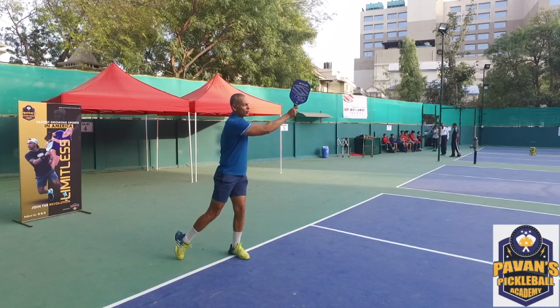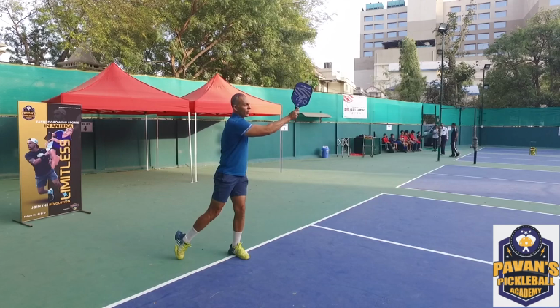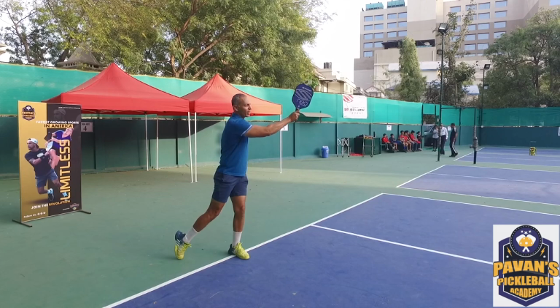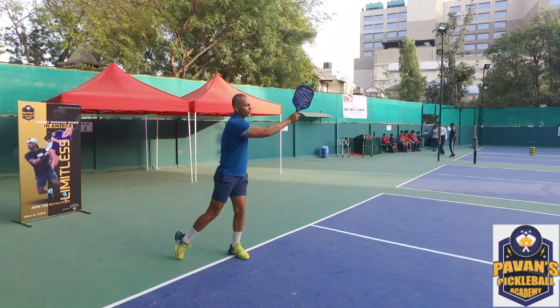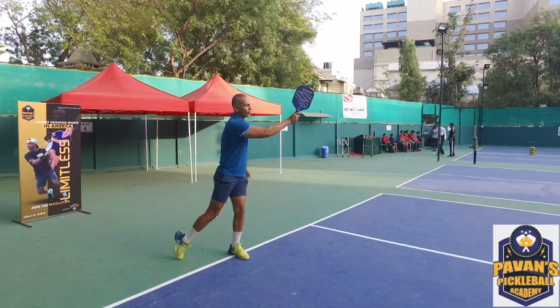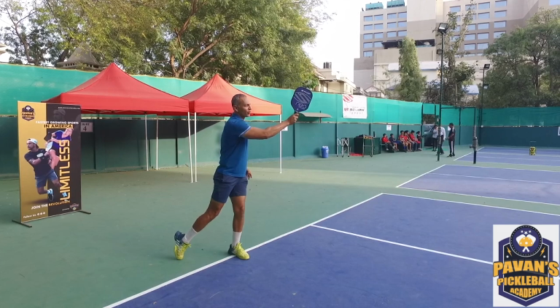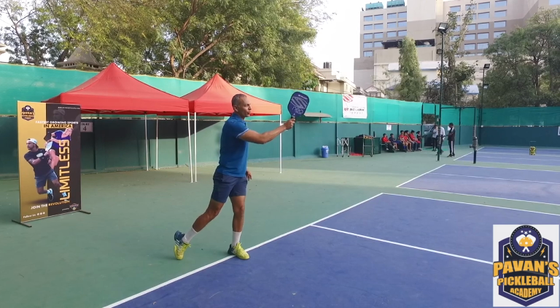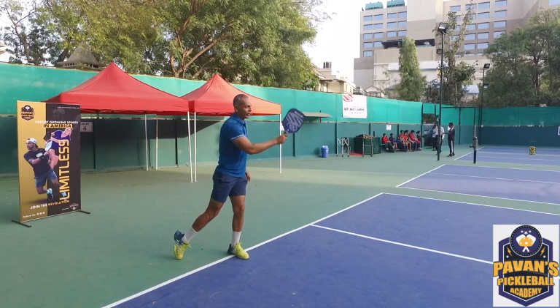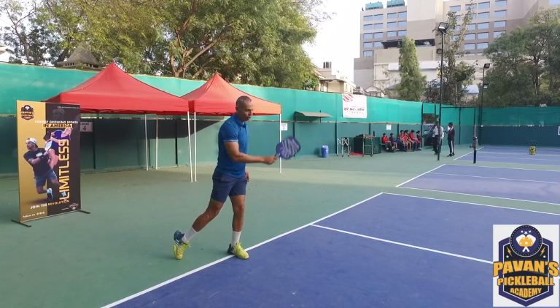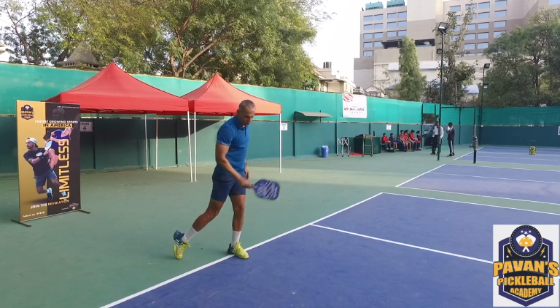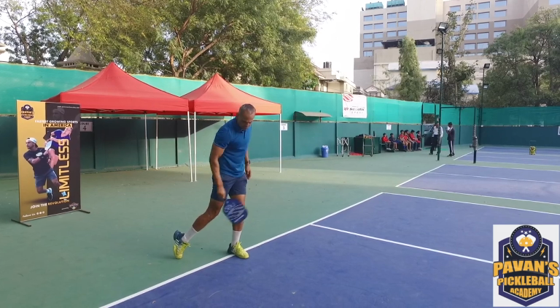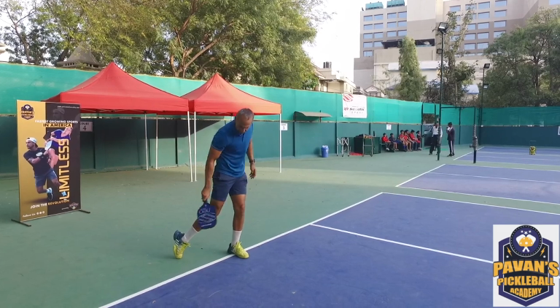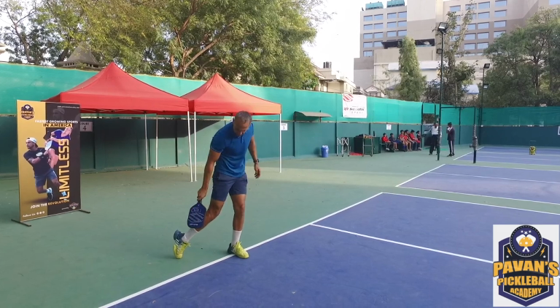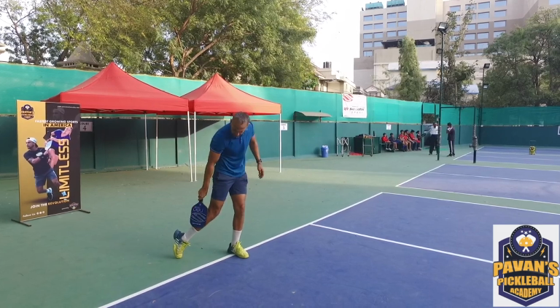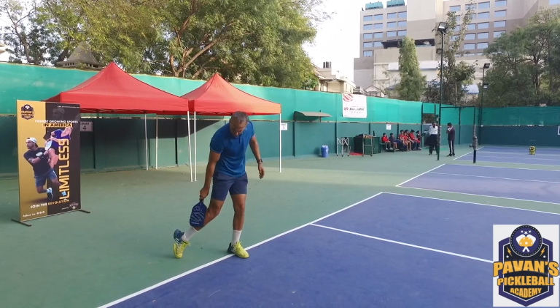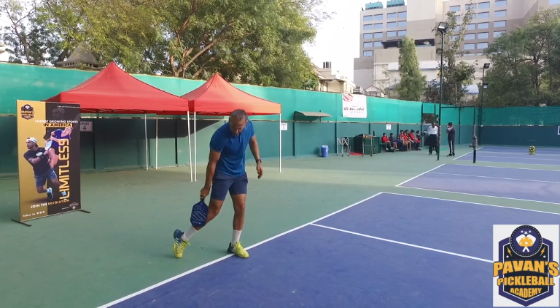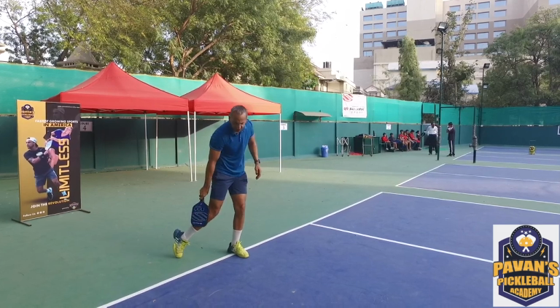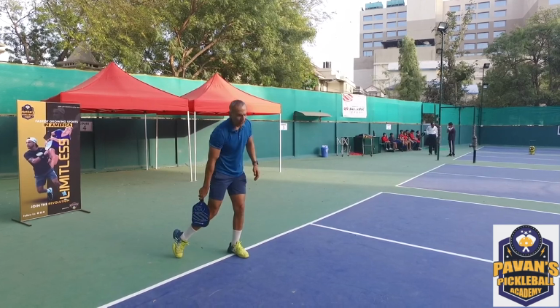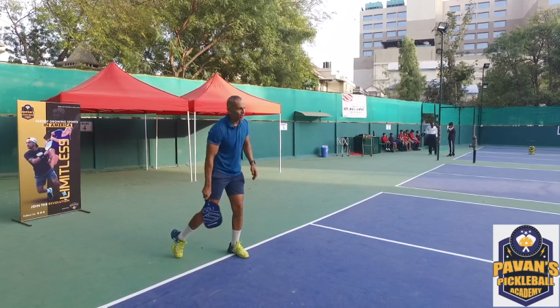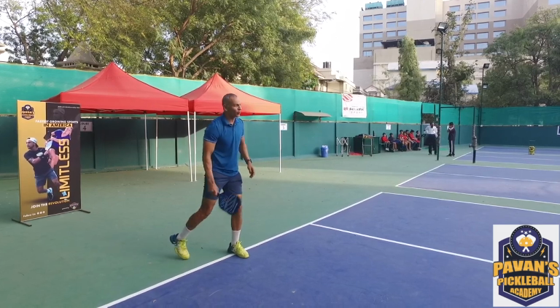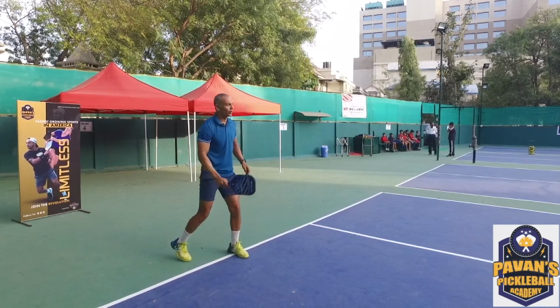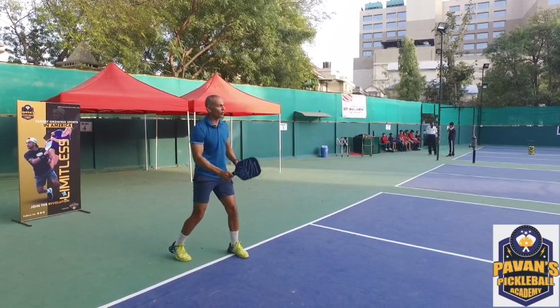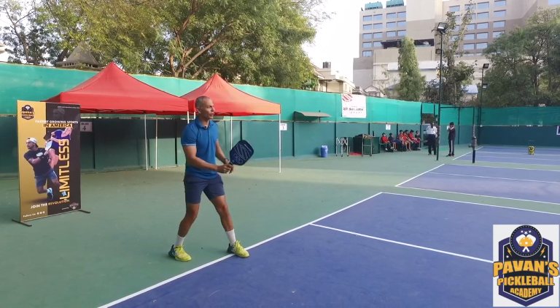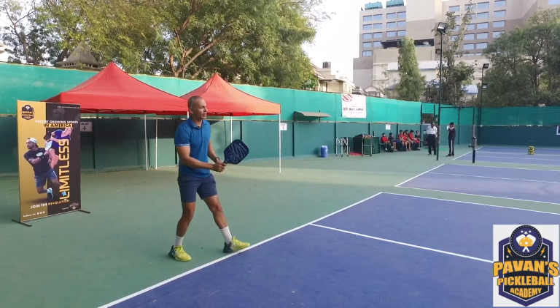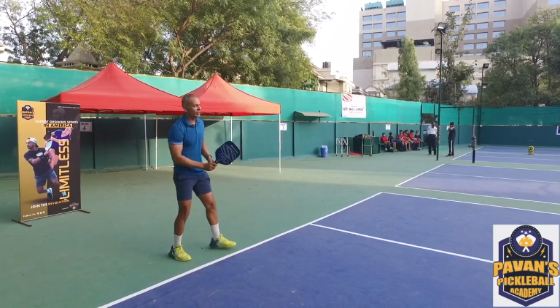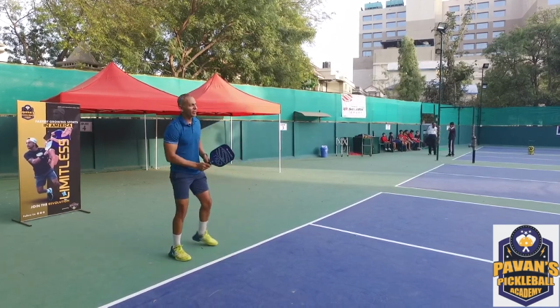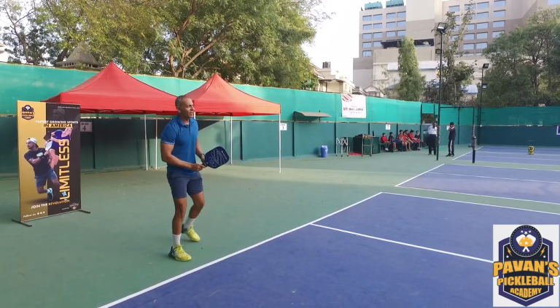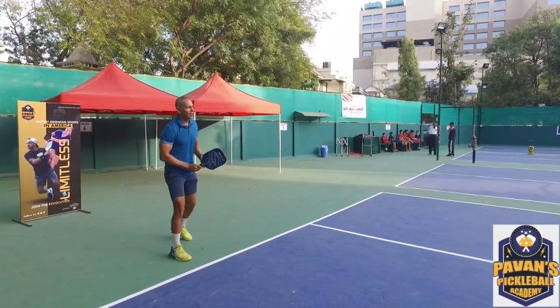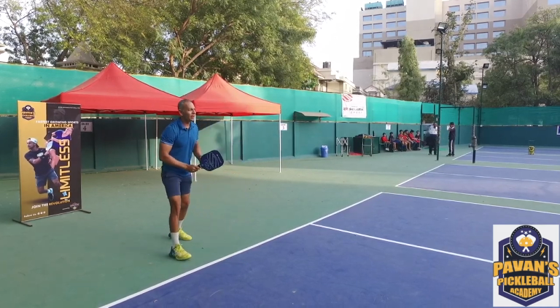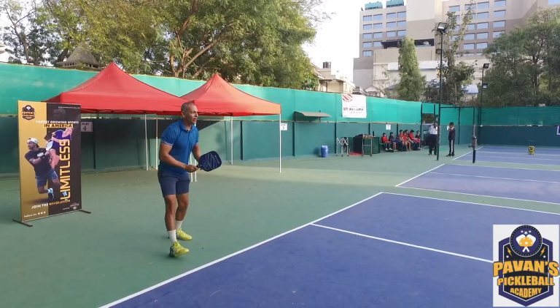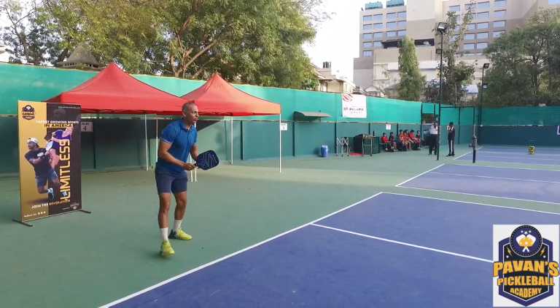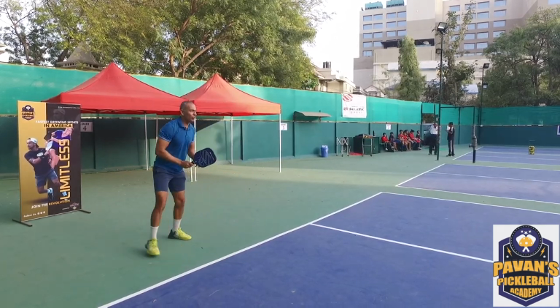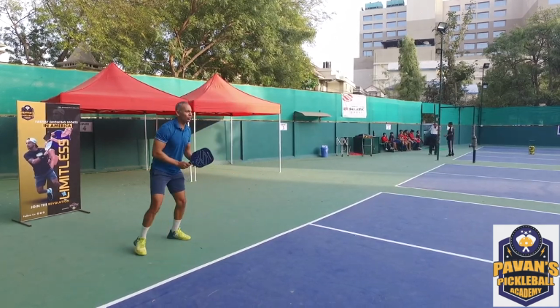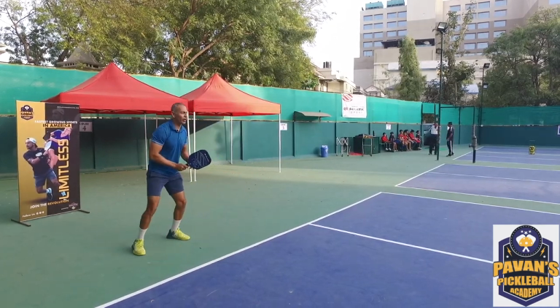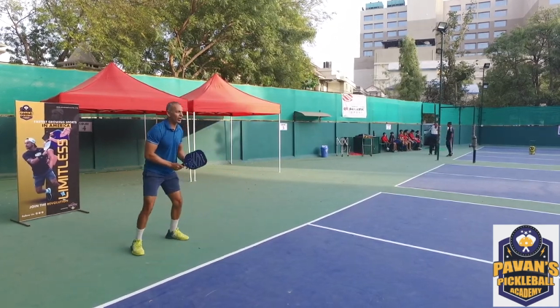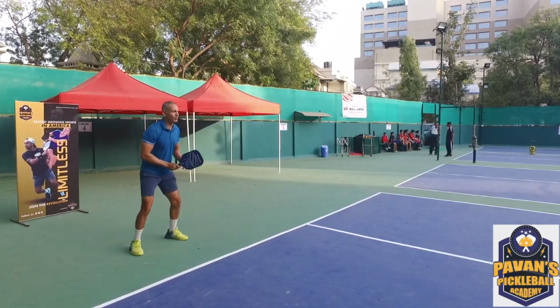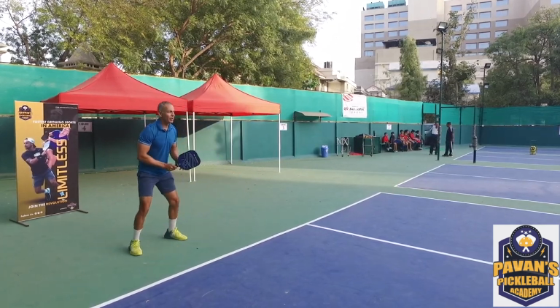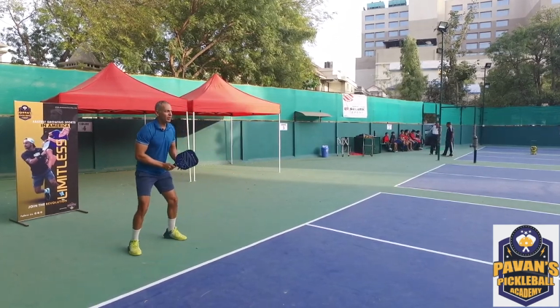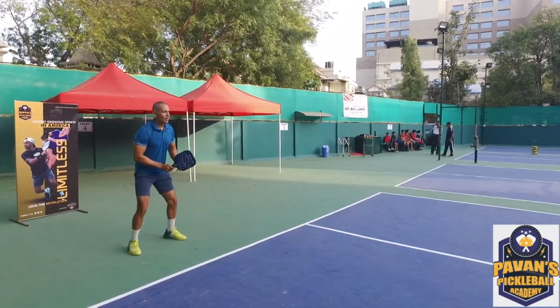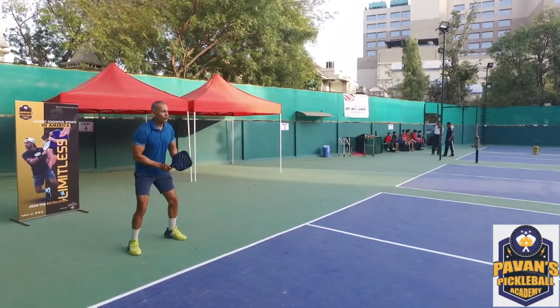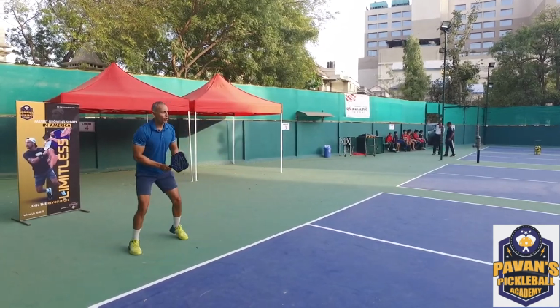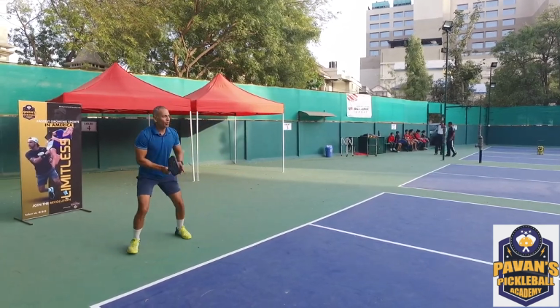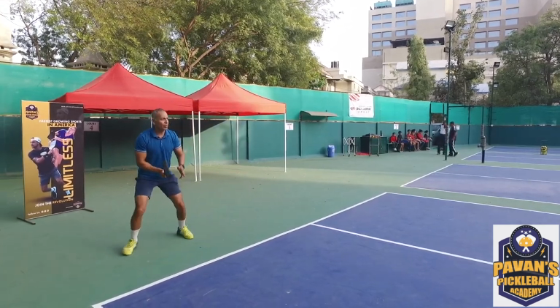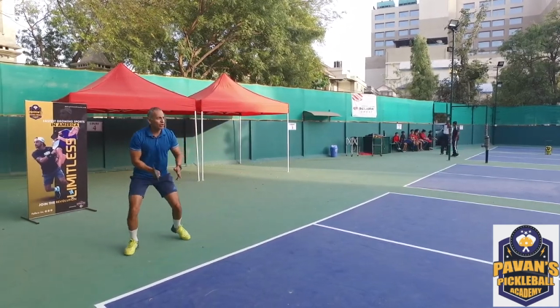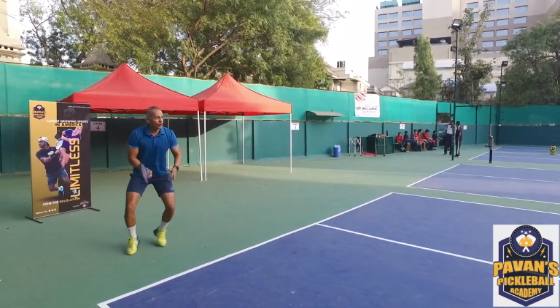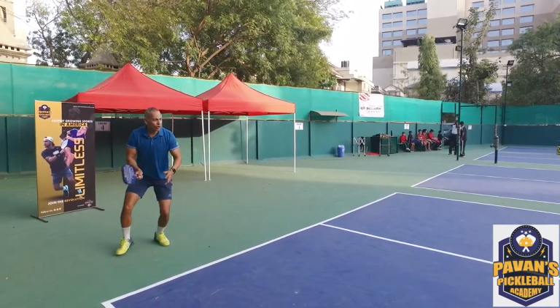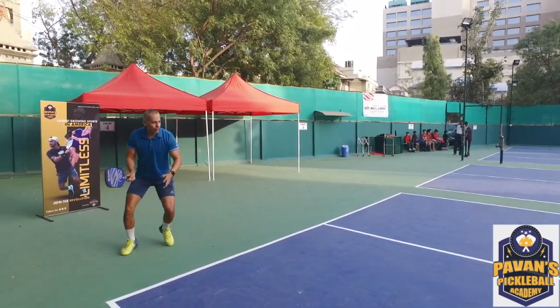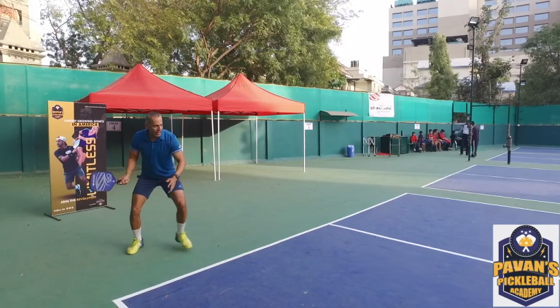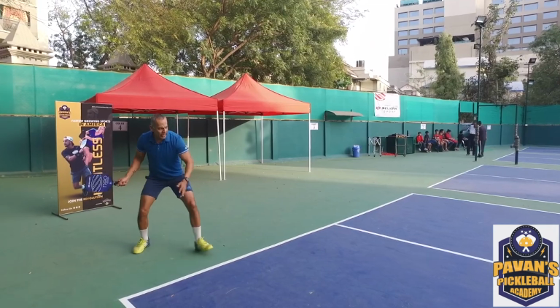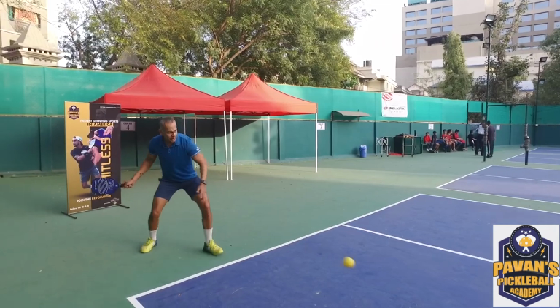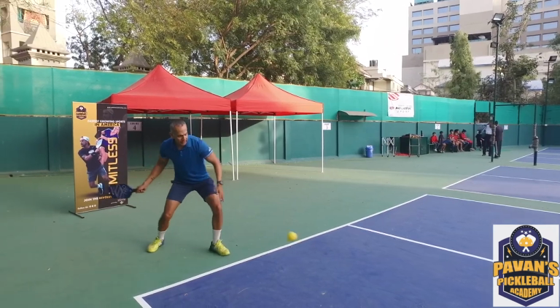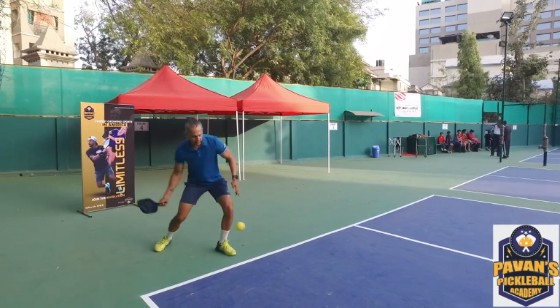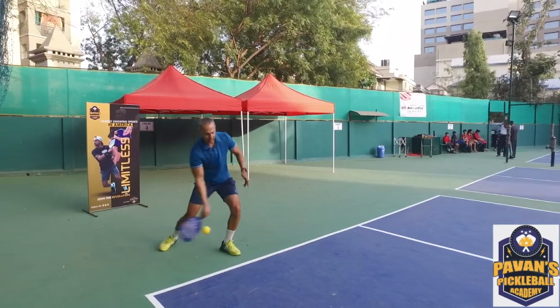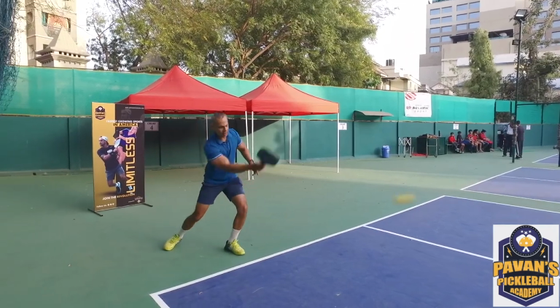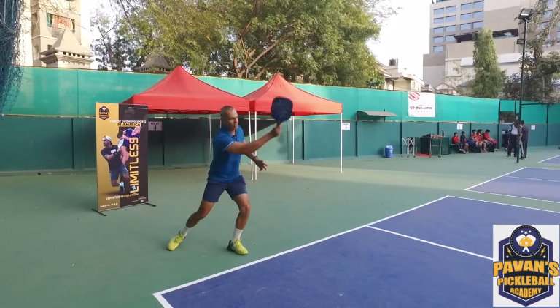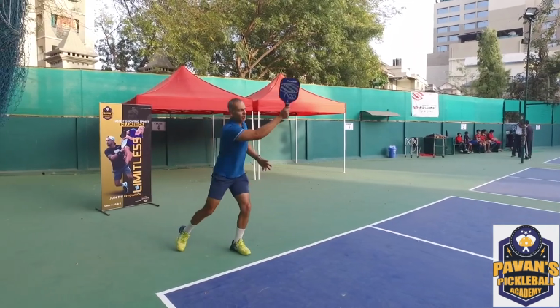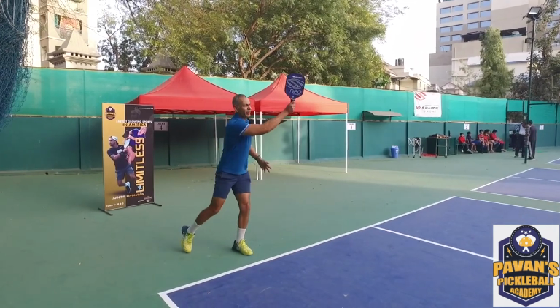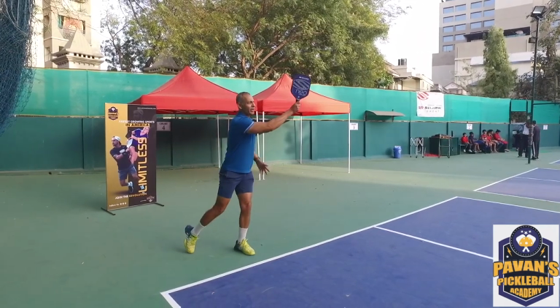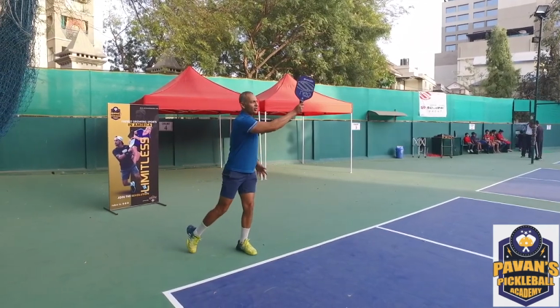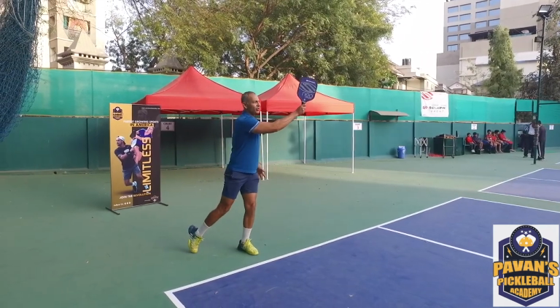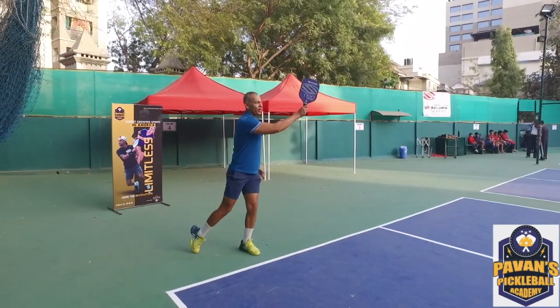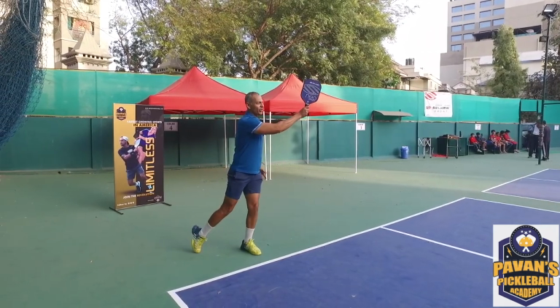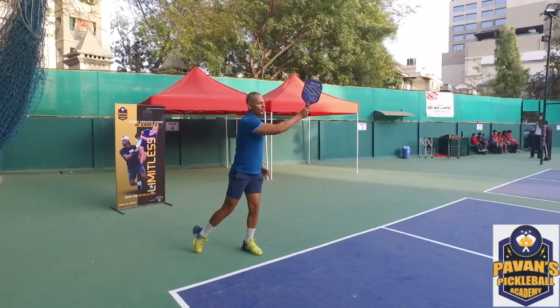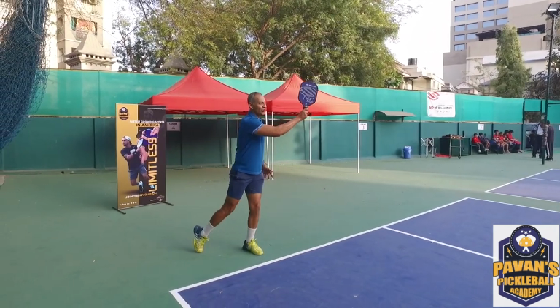Always learn to transfer your weight. One more time — make sure you bend and transfer.